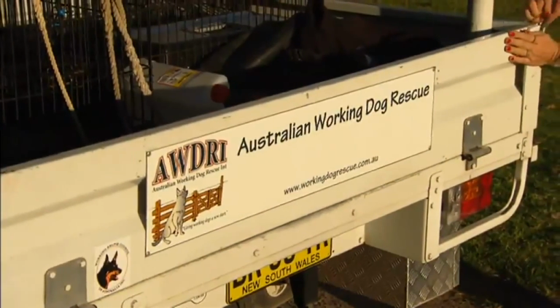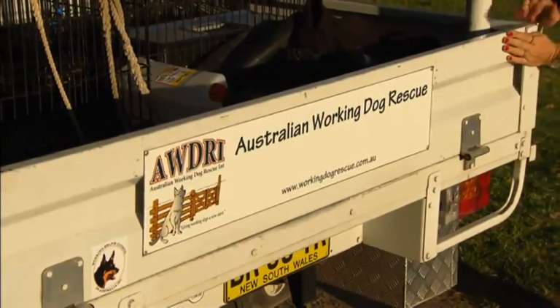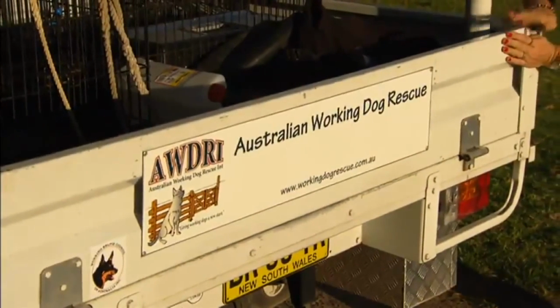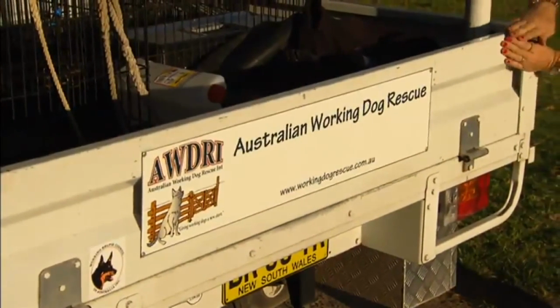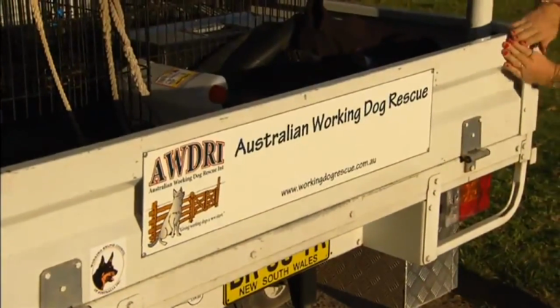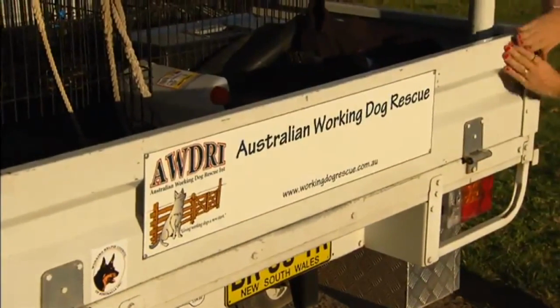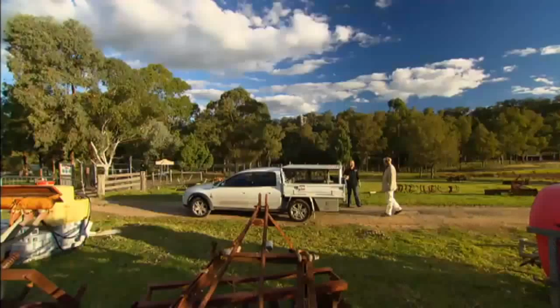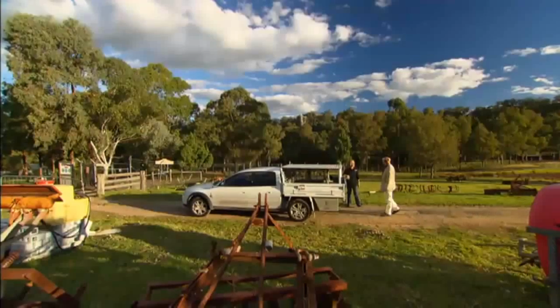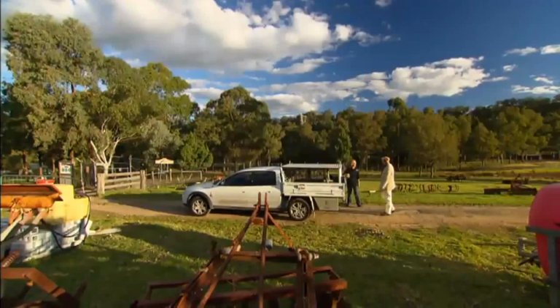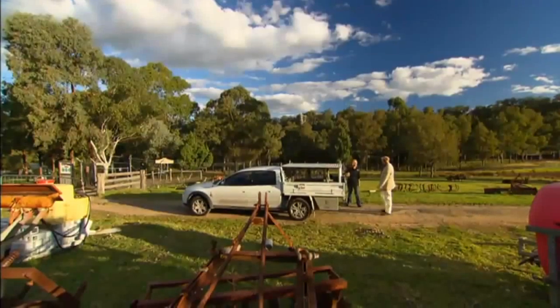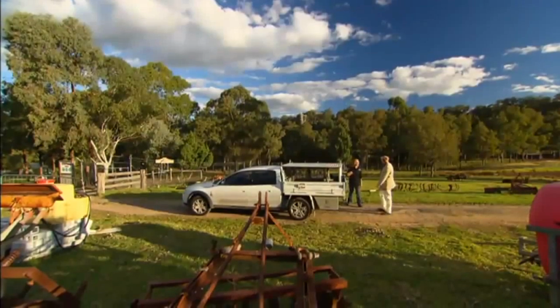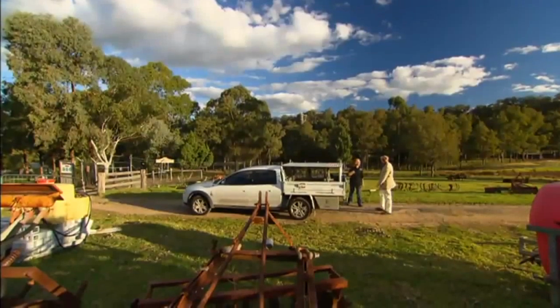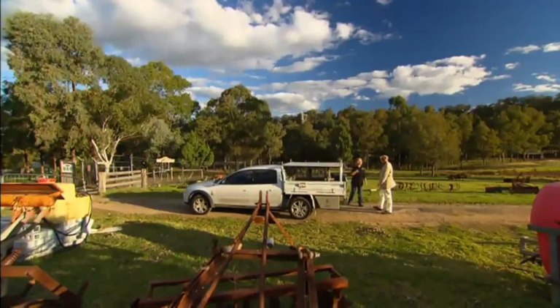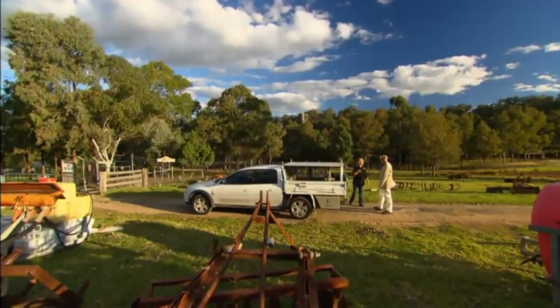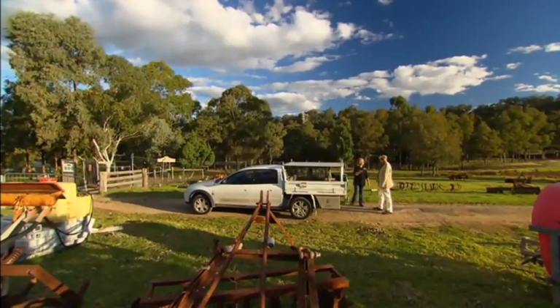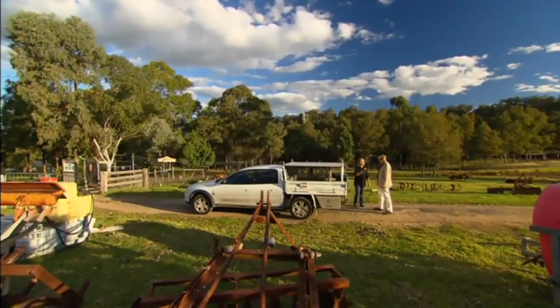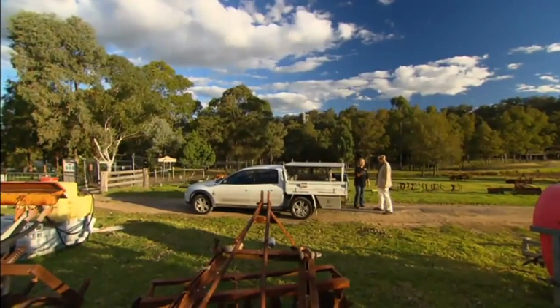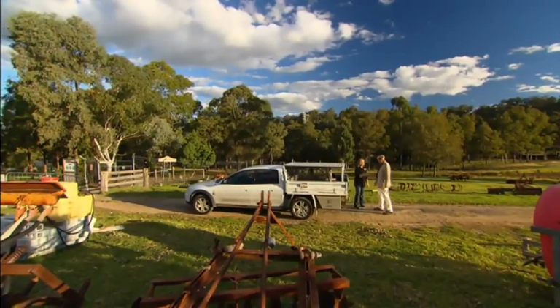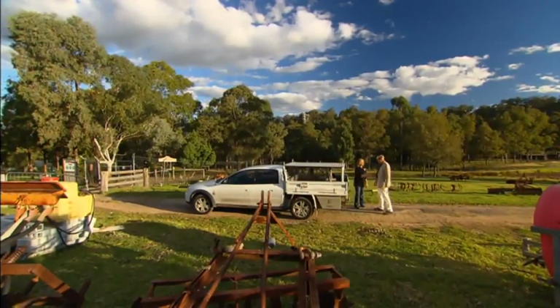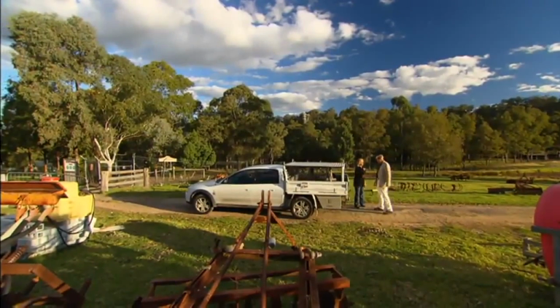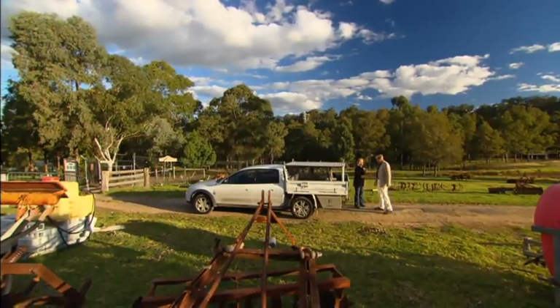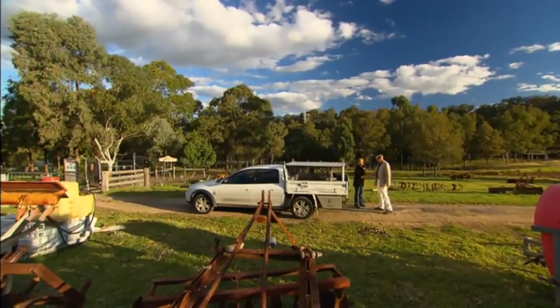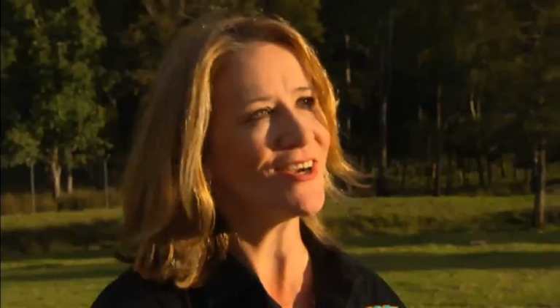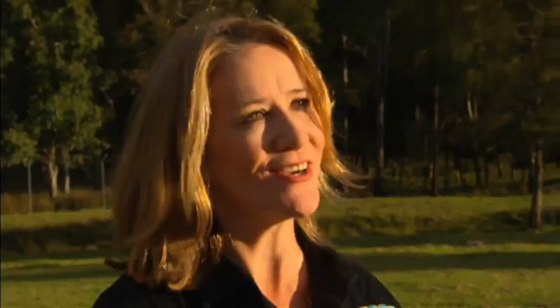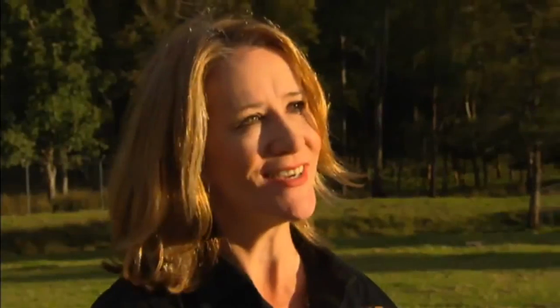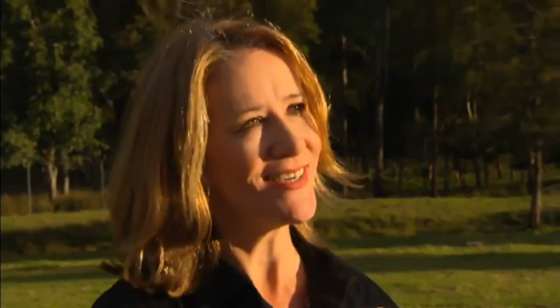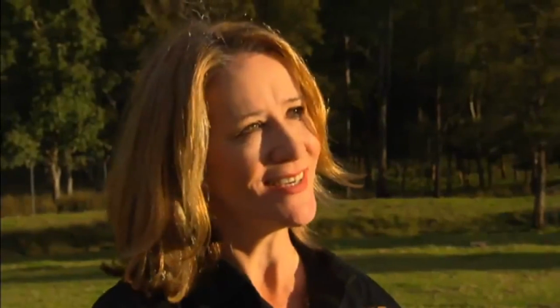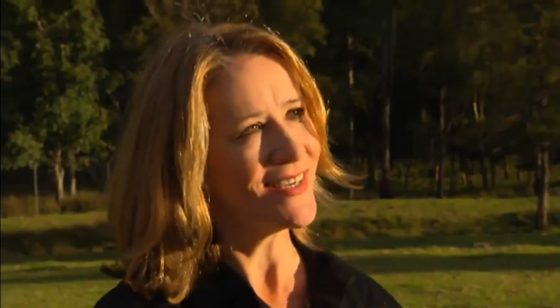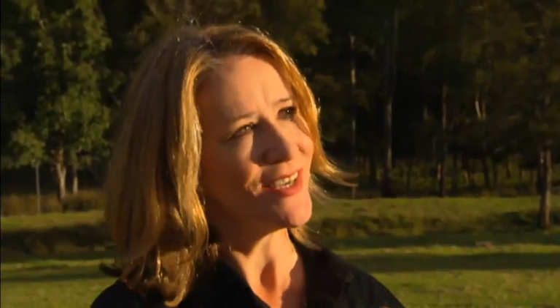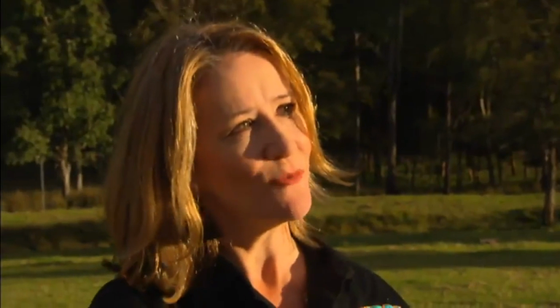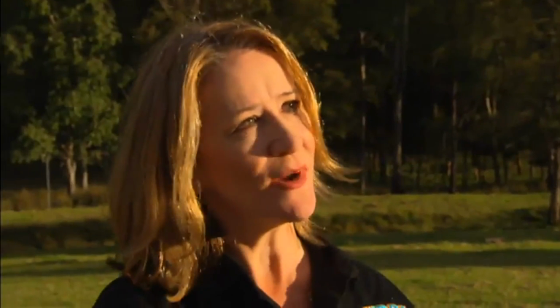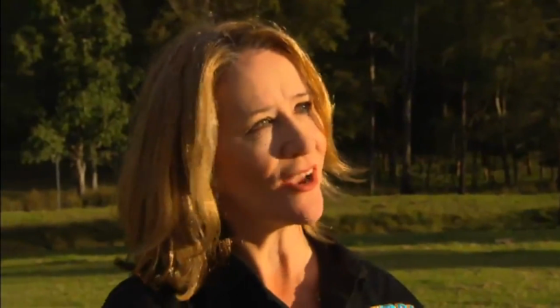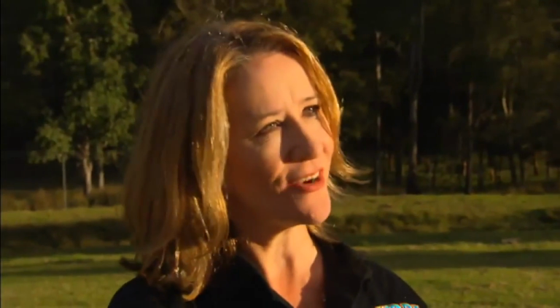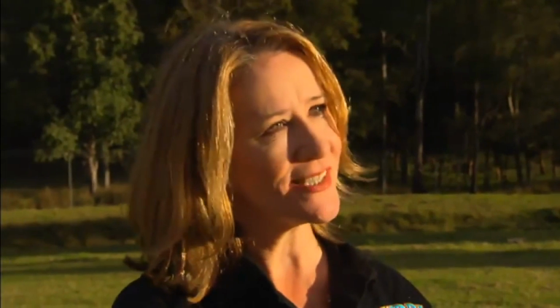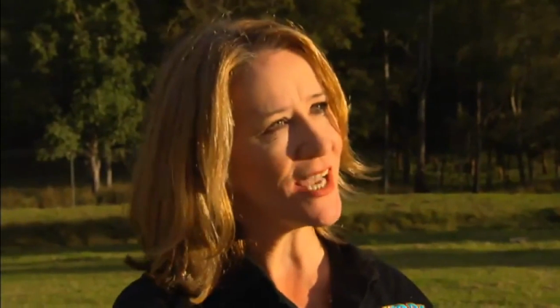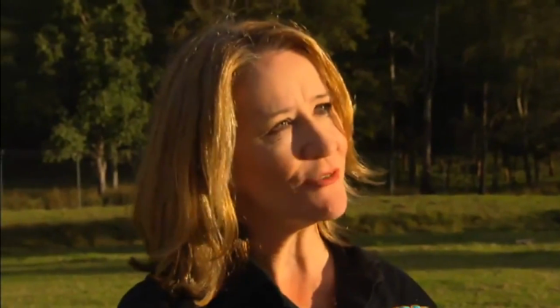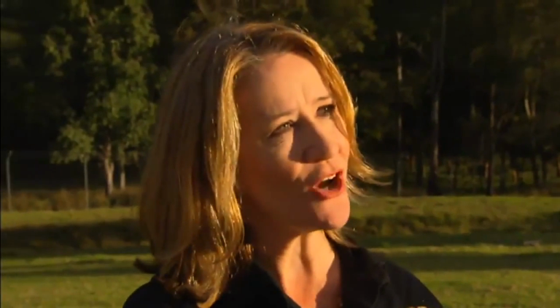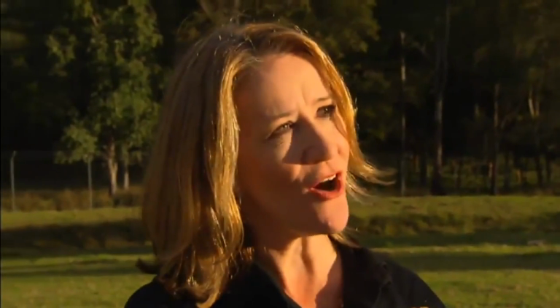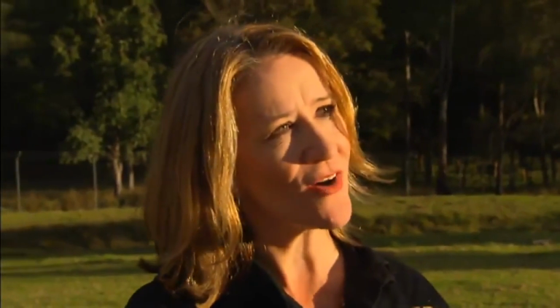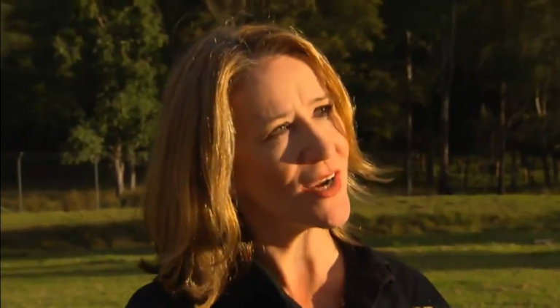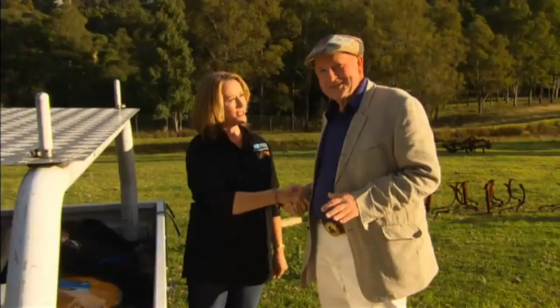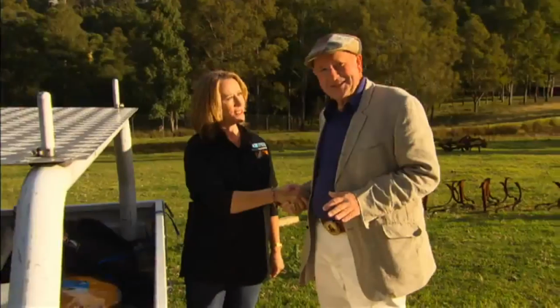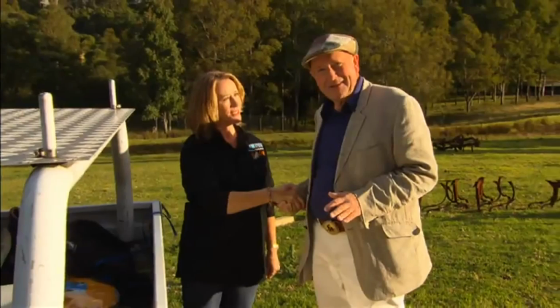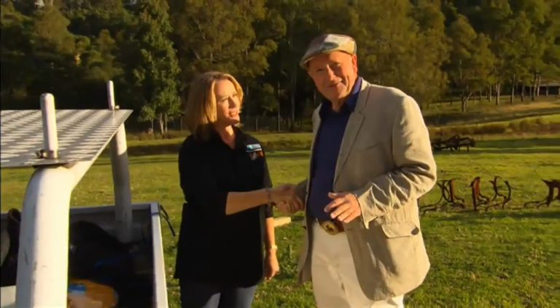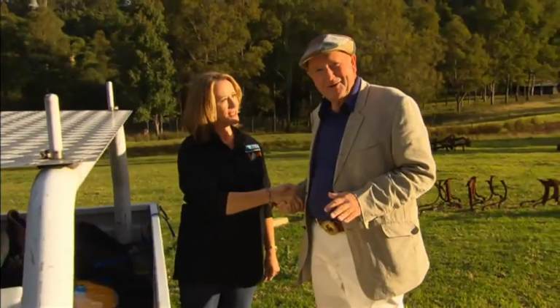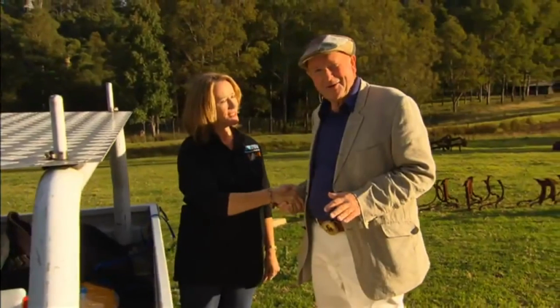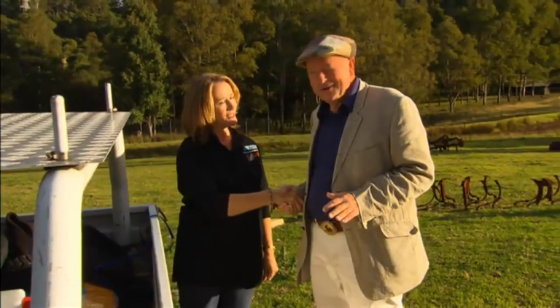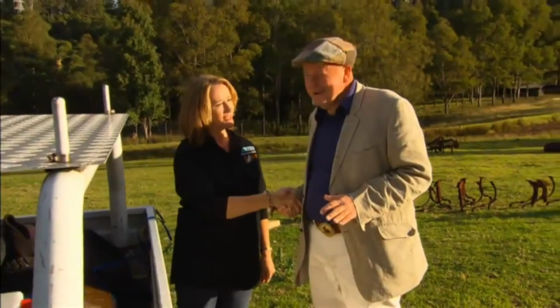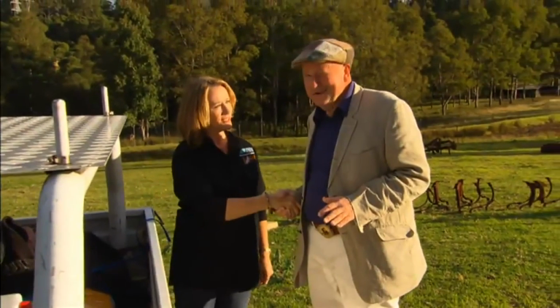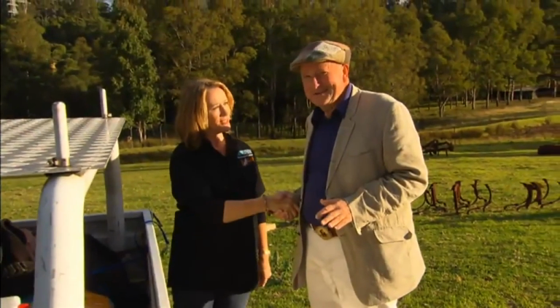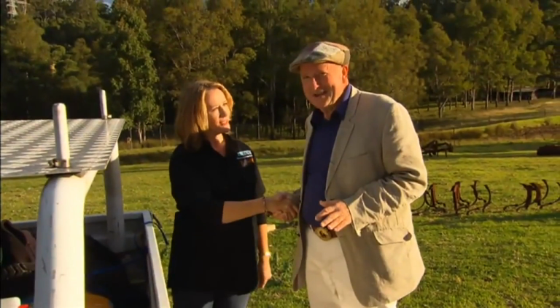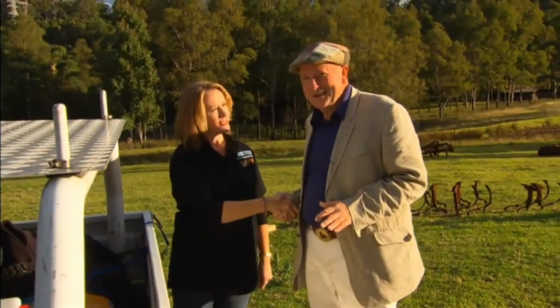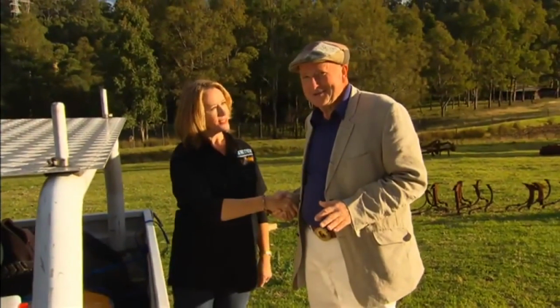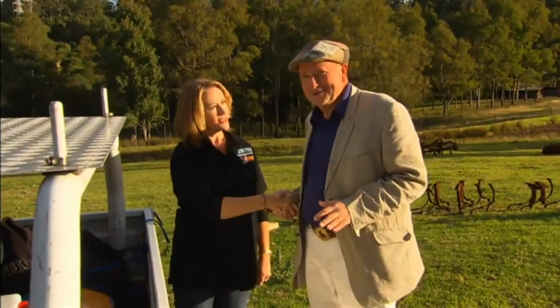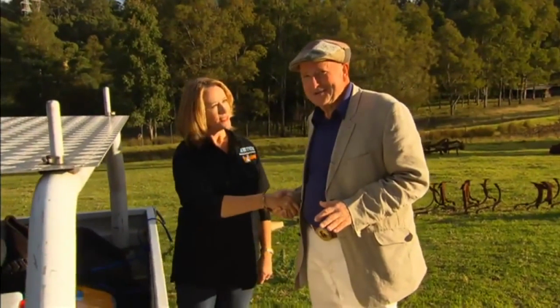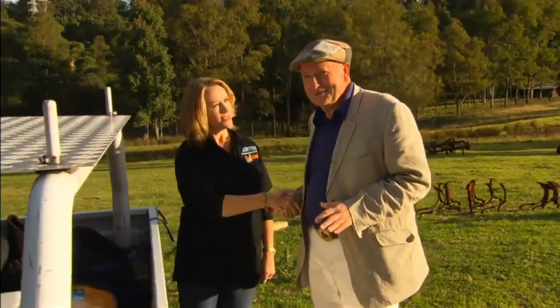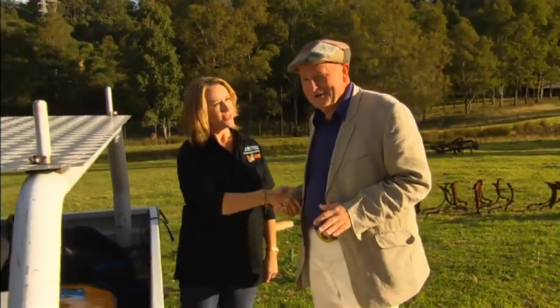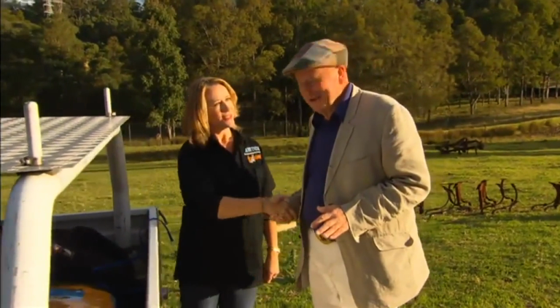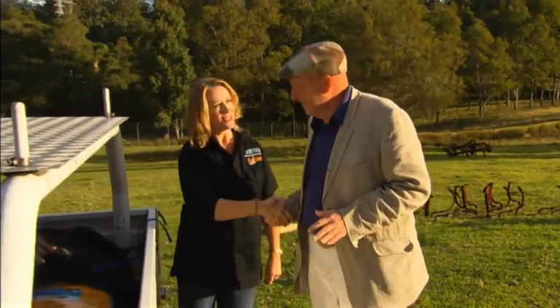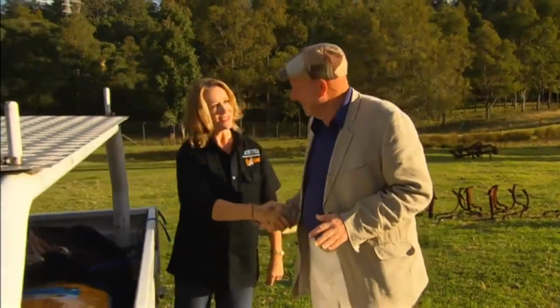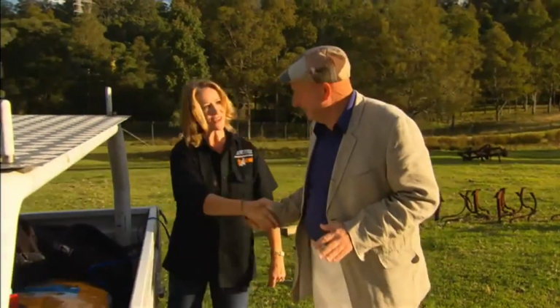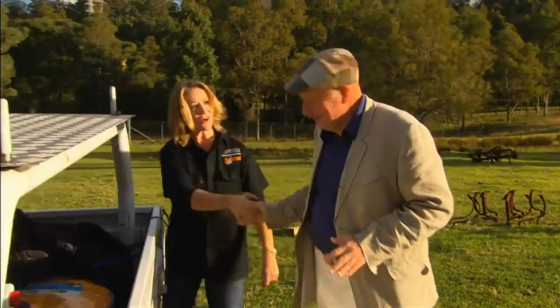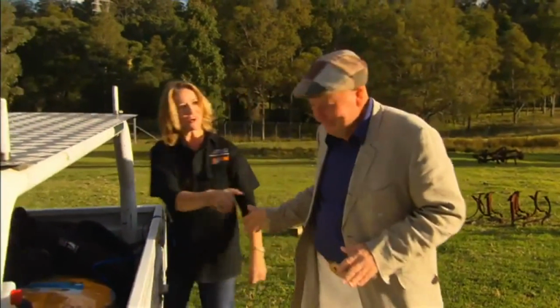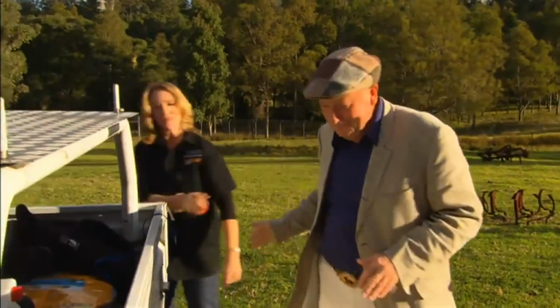Di, how are you? I'm good, thank you. What are we up to? We're going to save a dog. Save a dog? Sounds good to me. Come on.